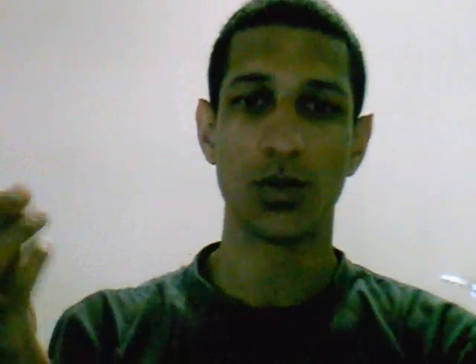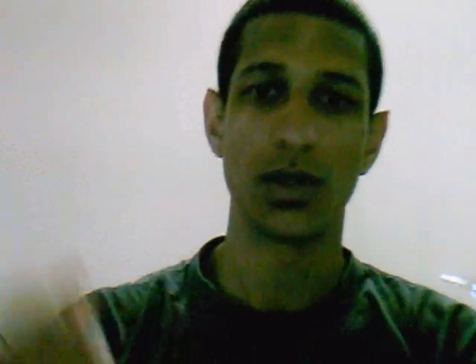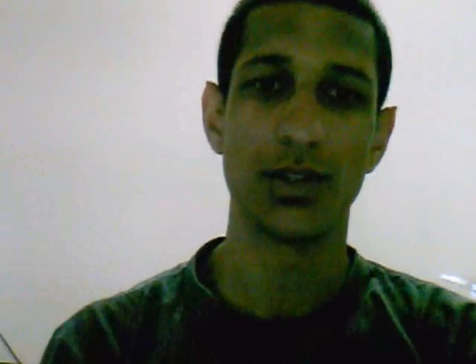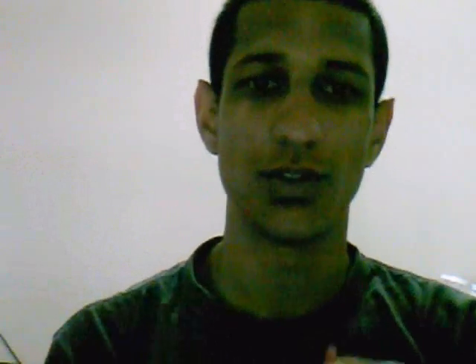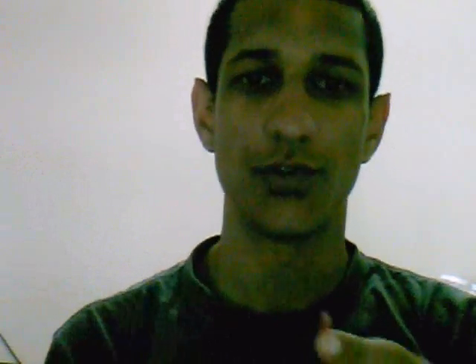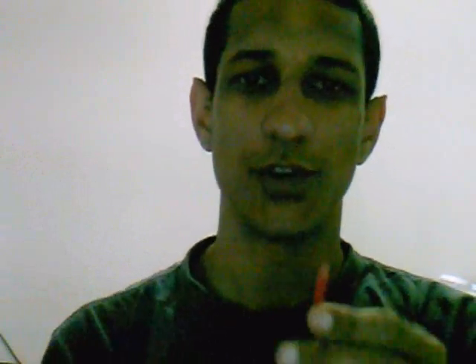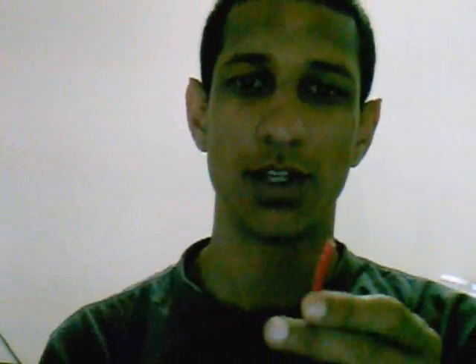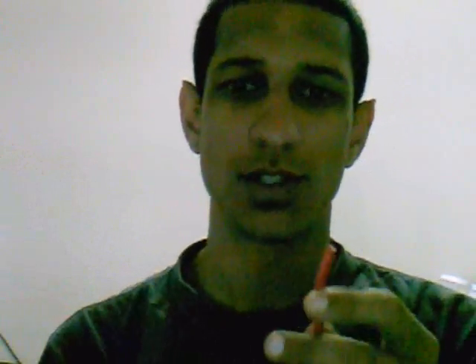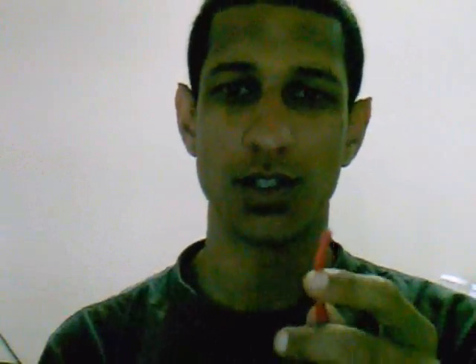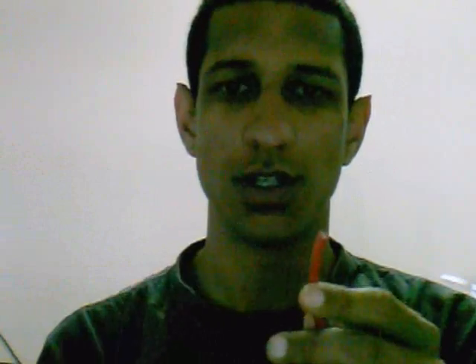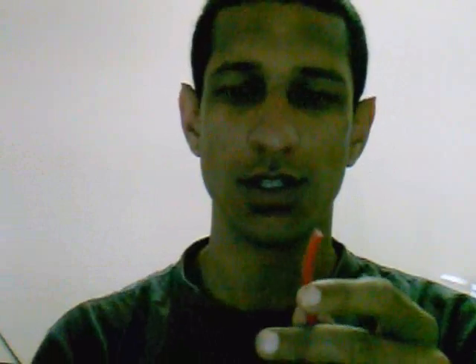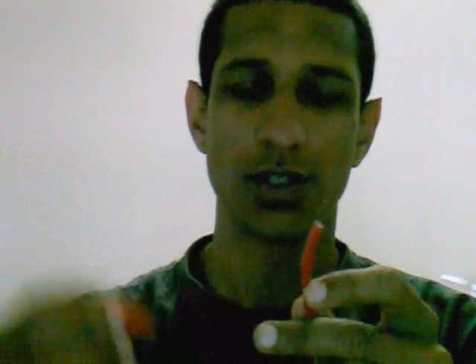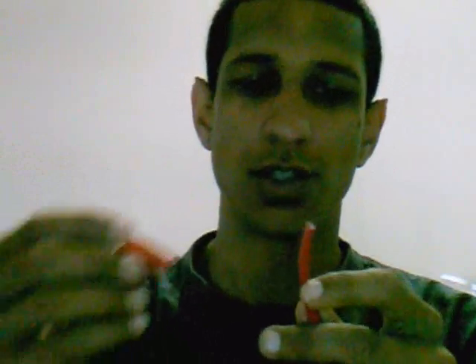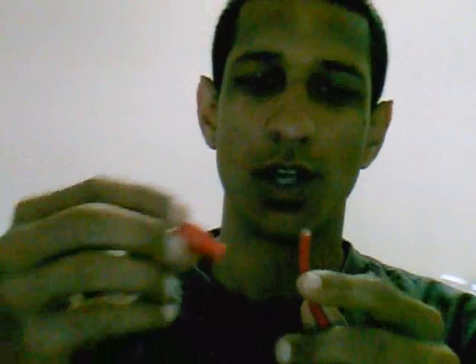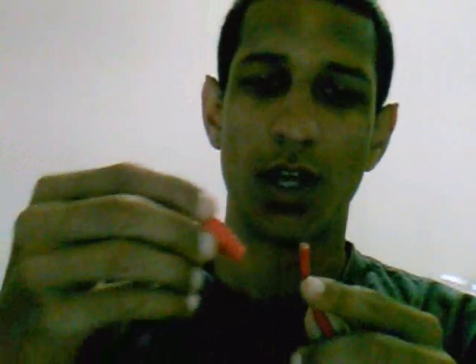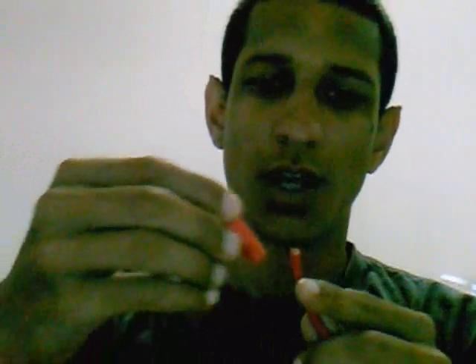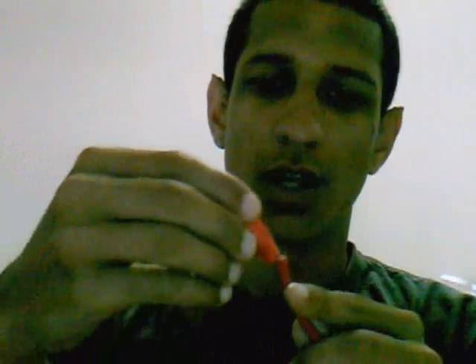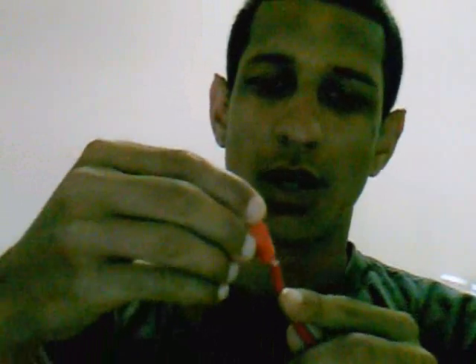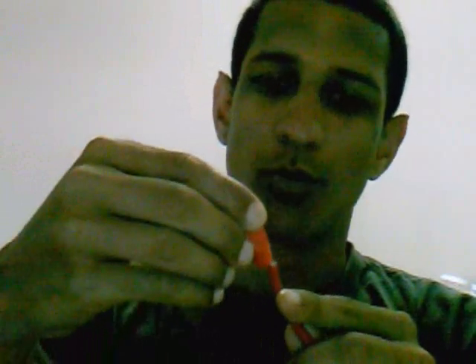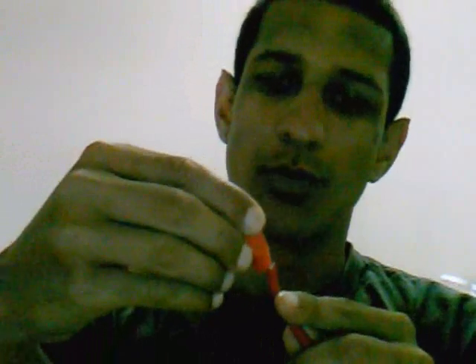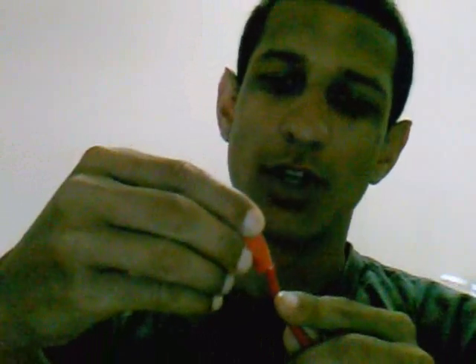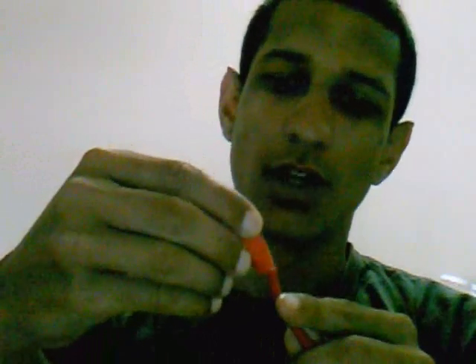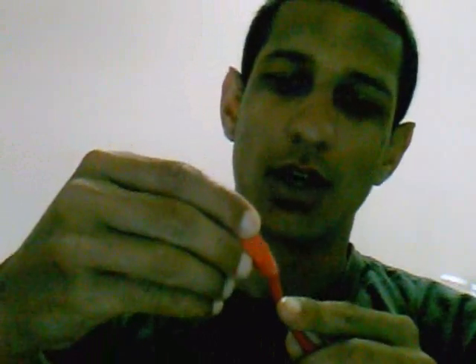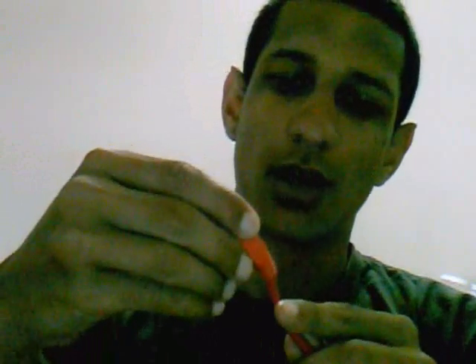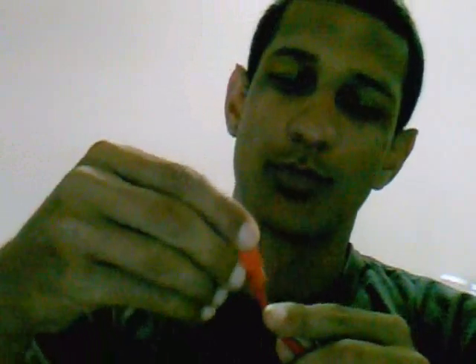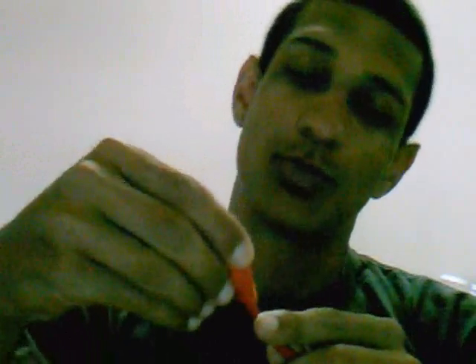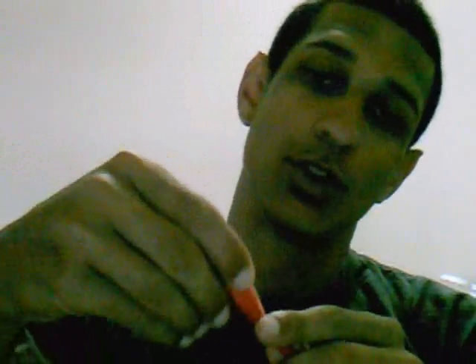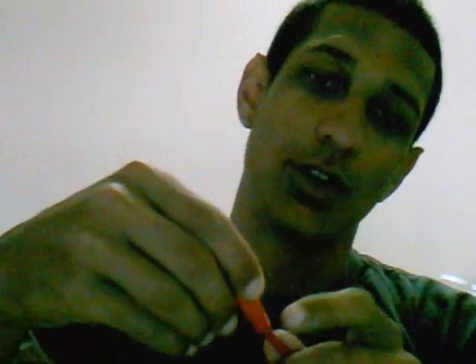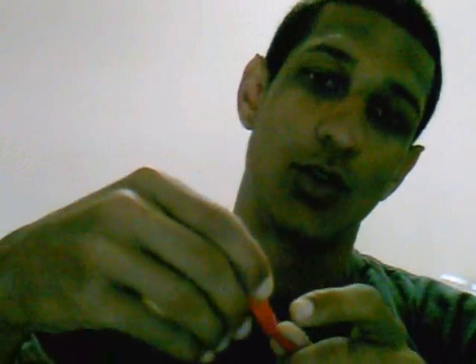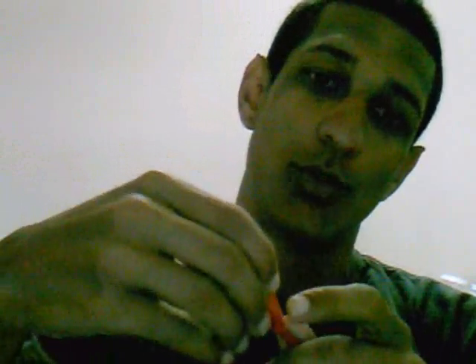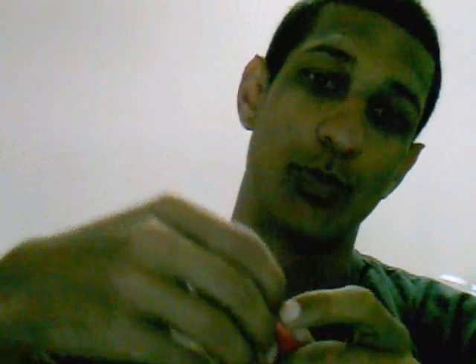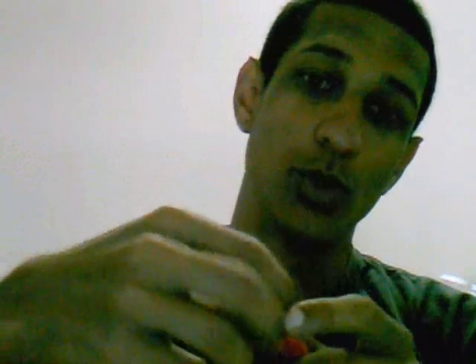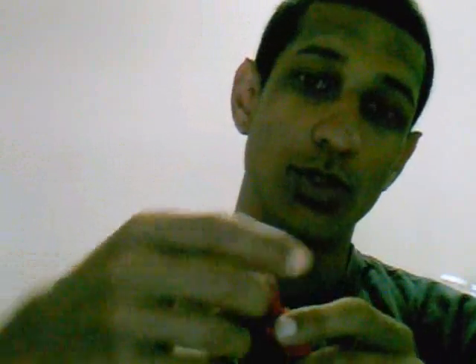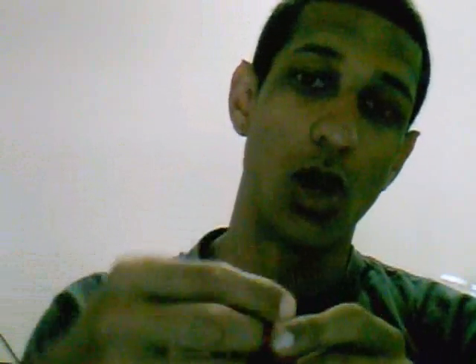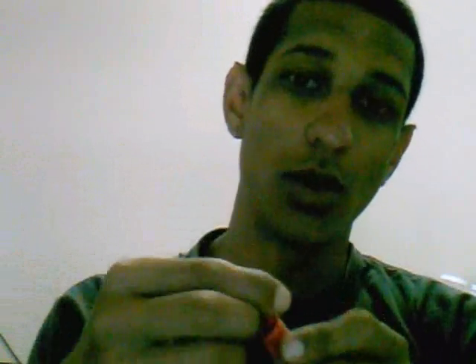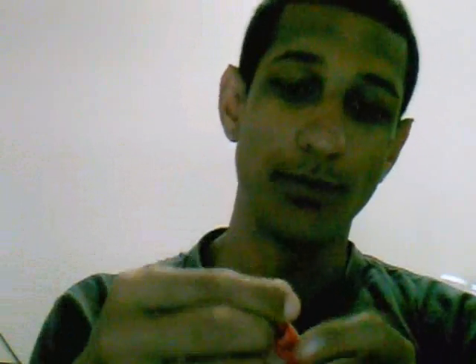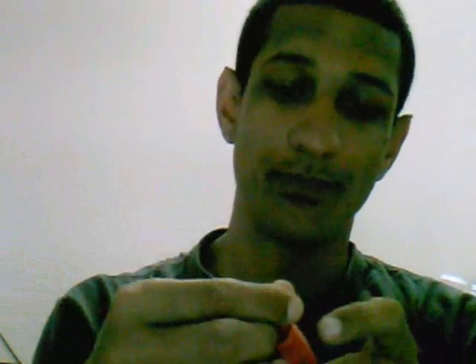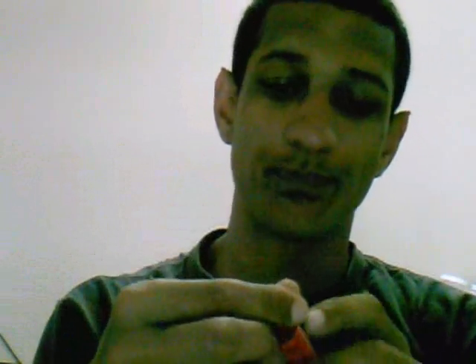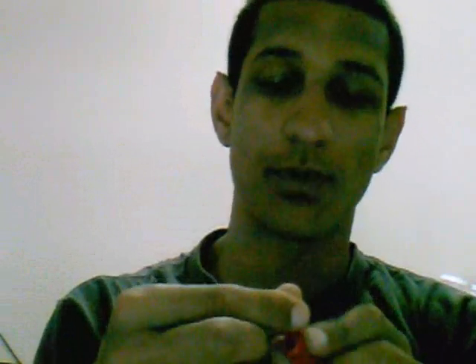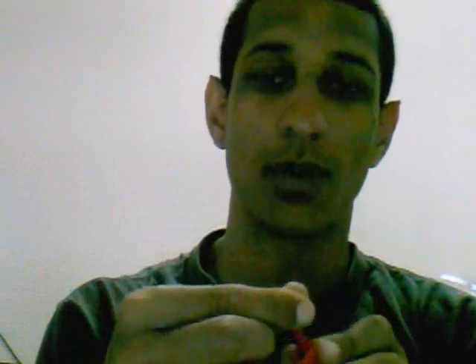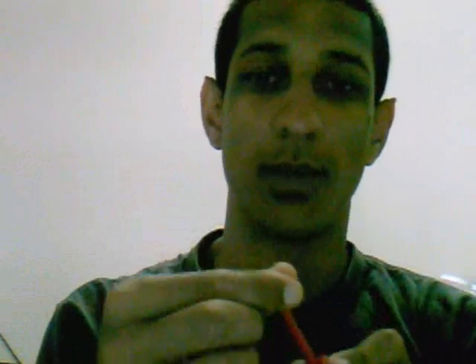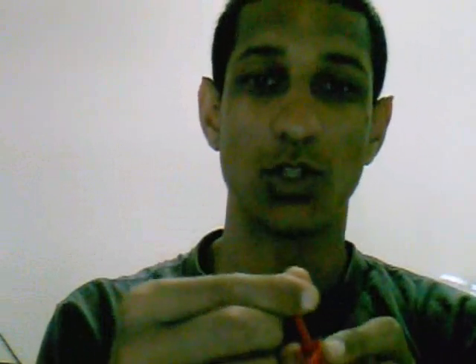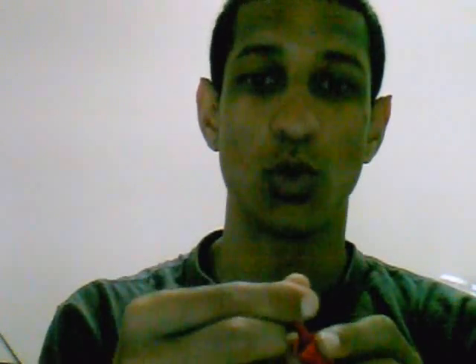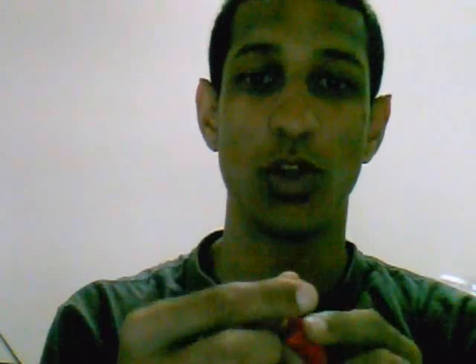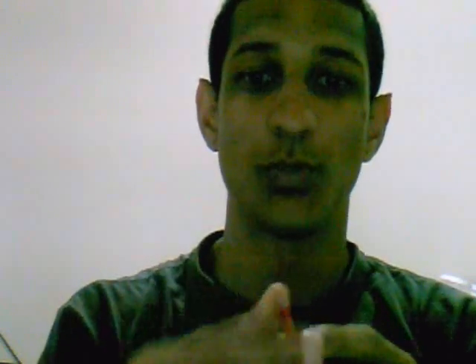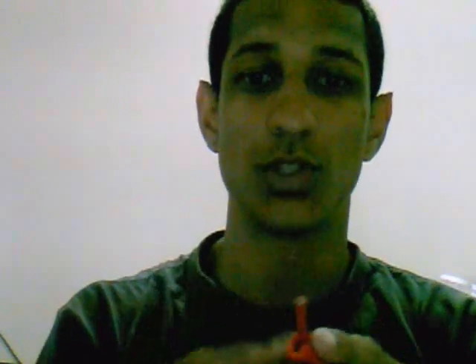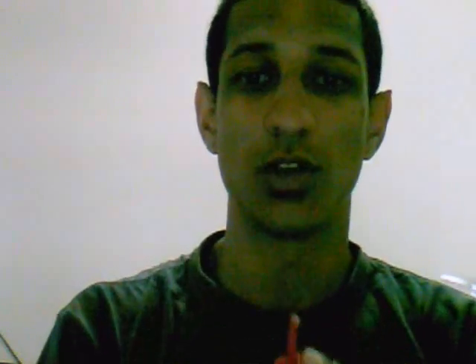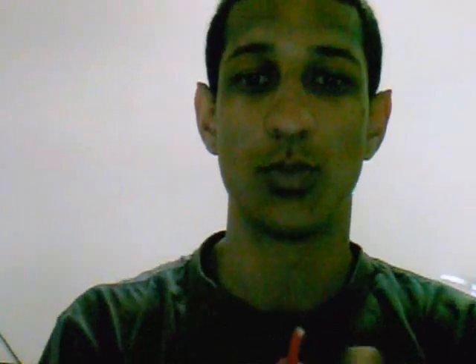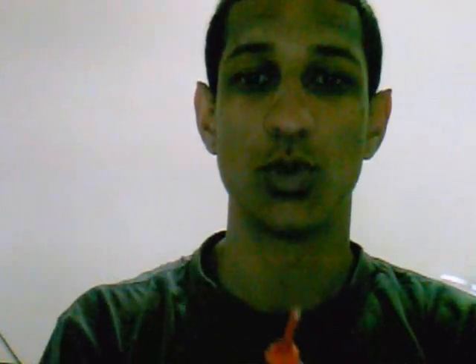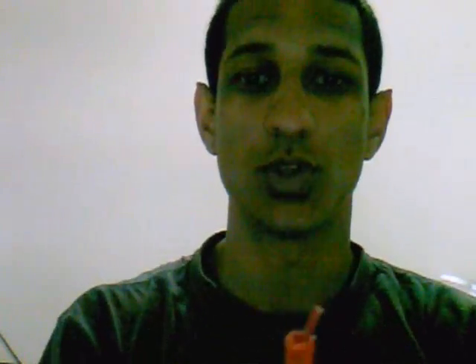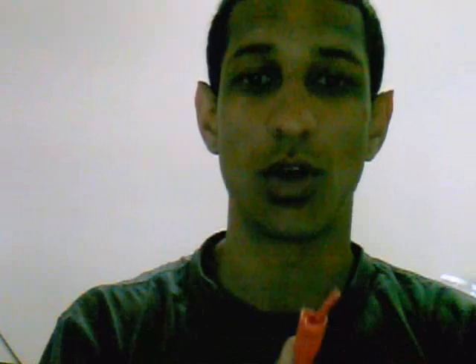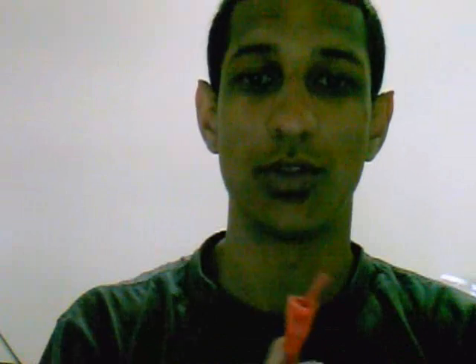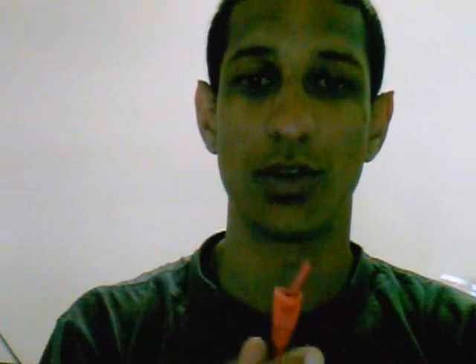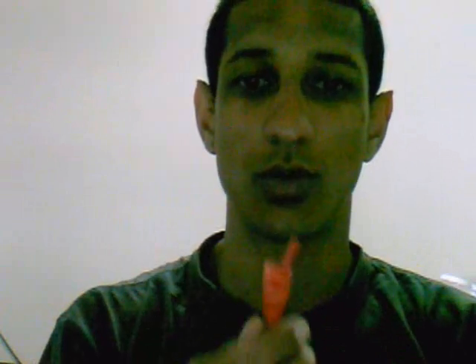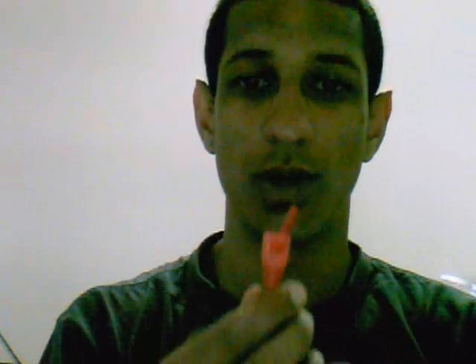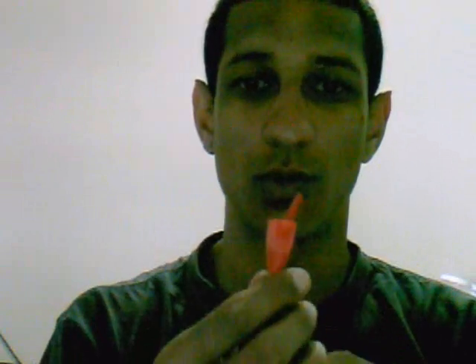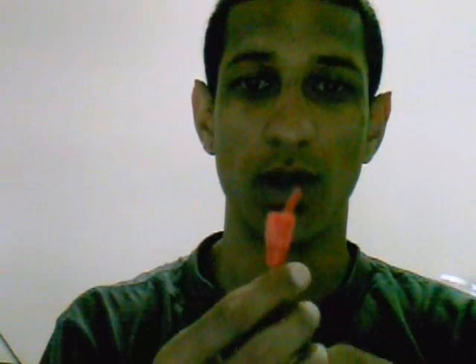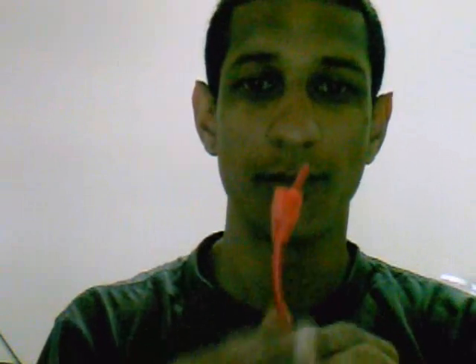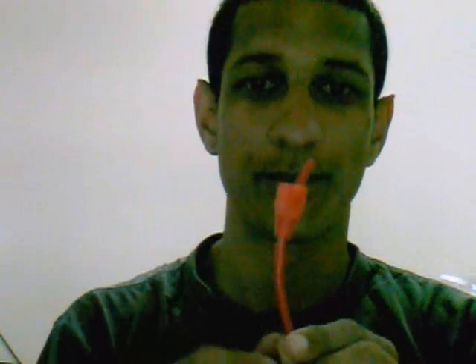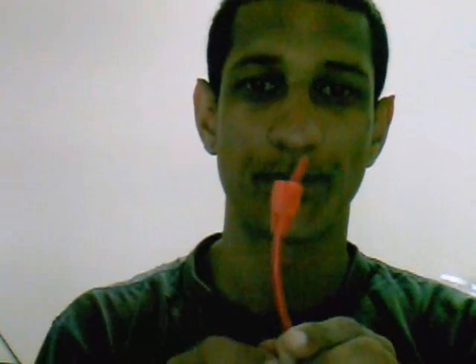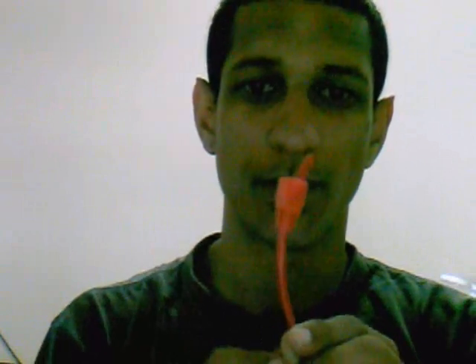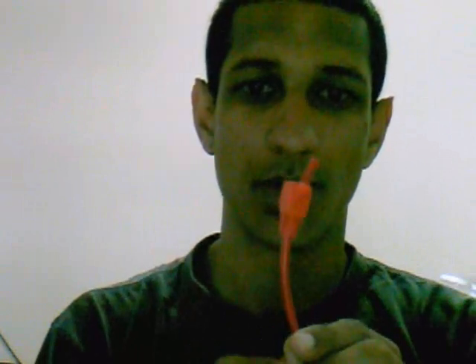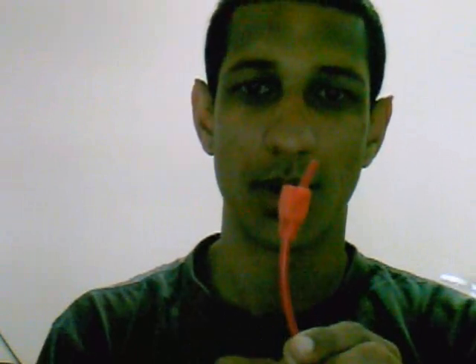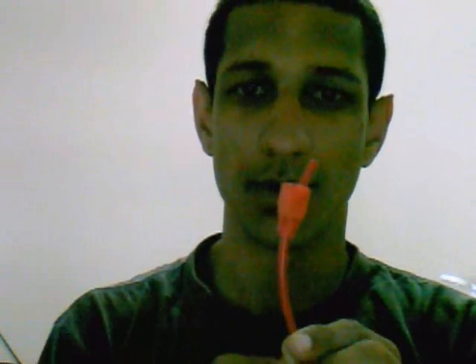What you want to do first is put your boot on — make sure you're putting your boot on in the correct way.